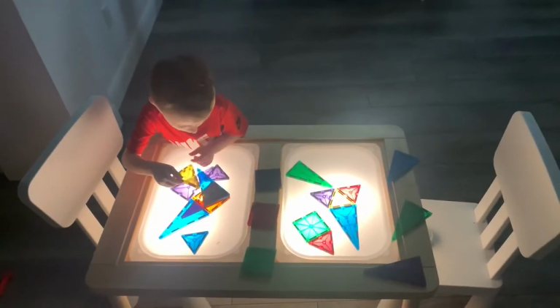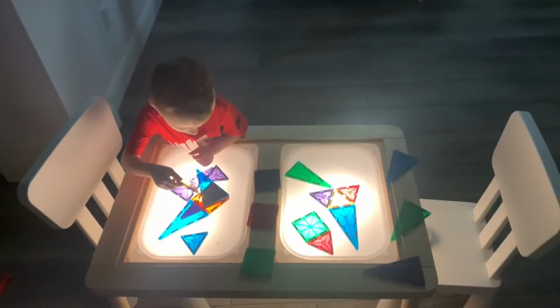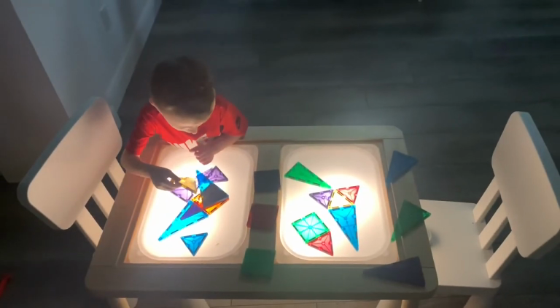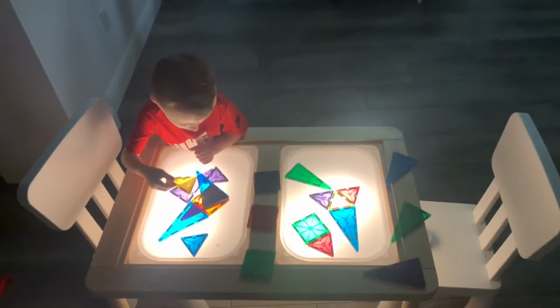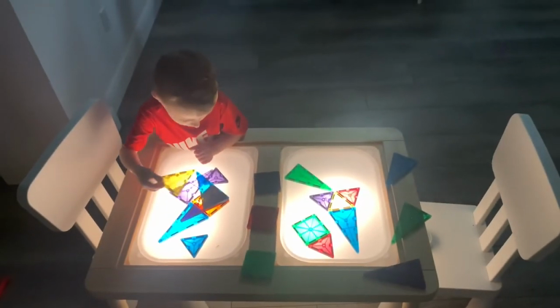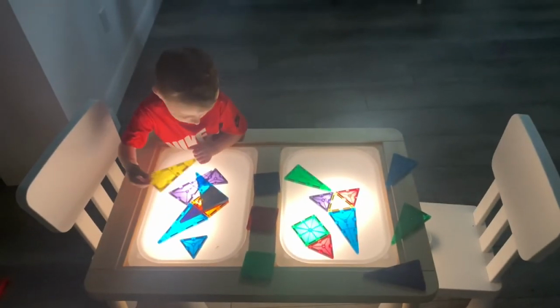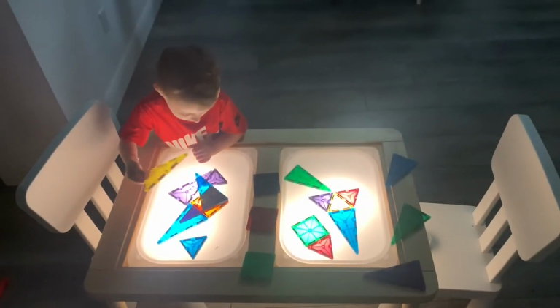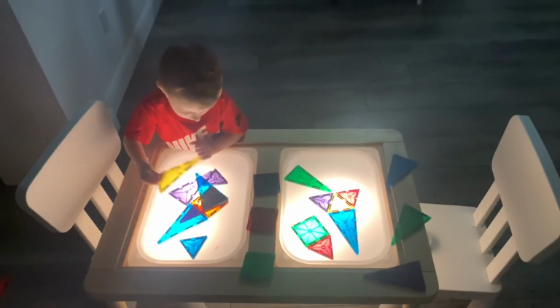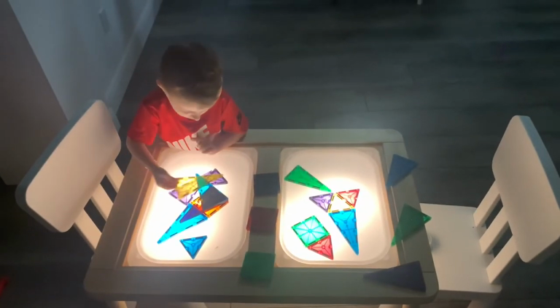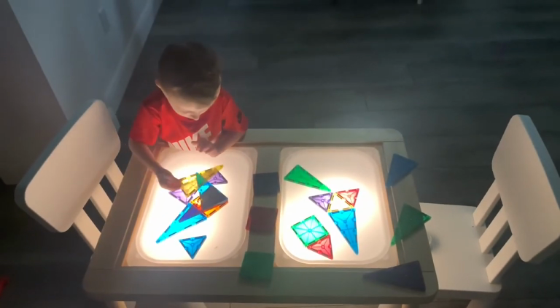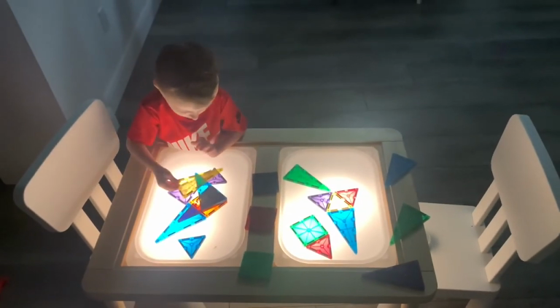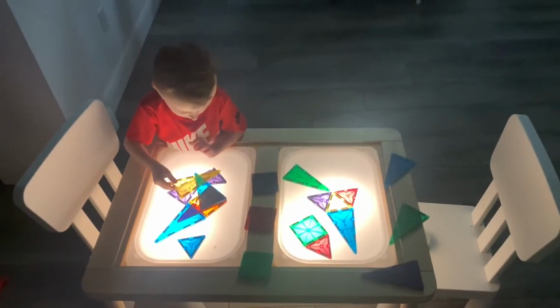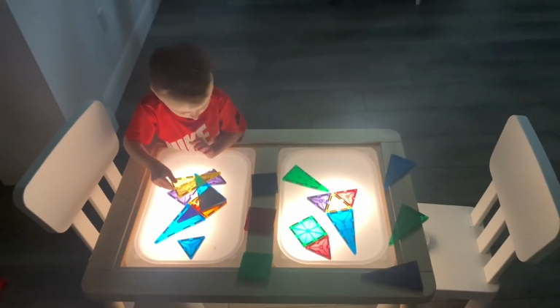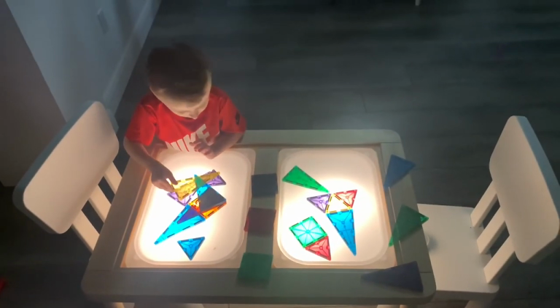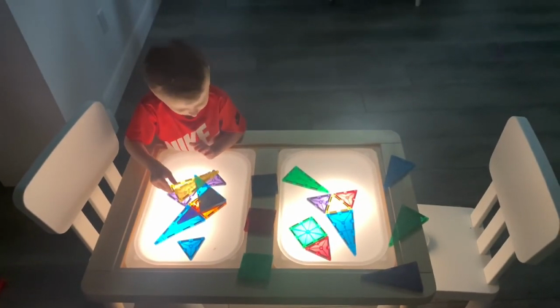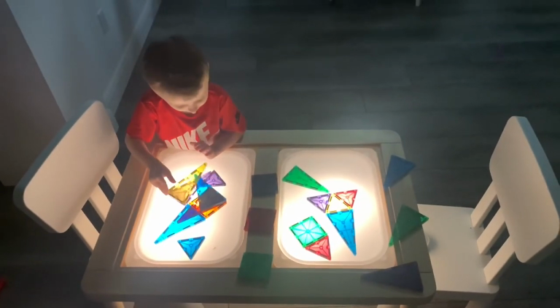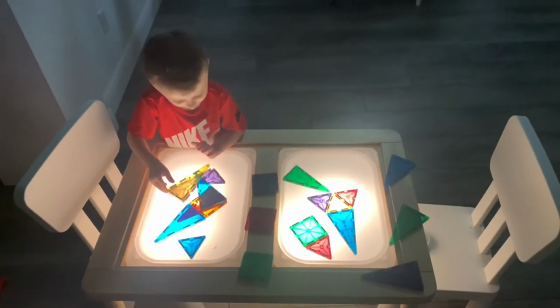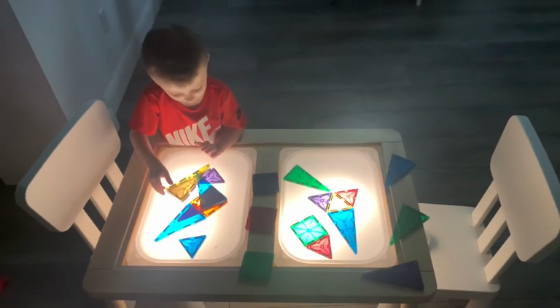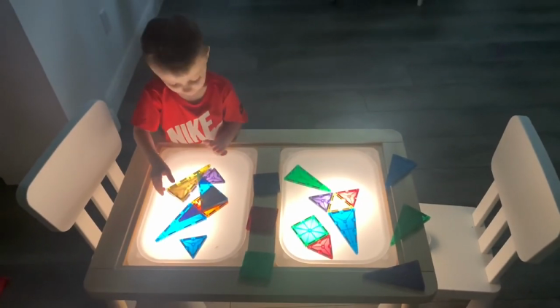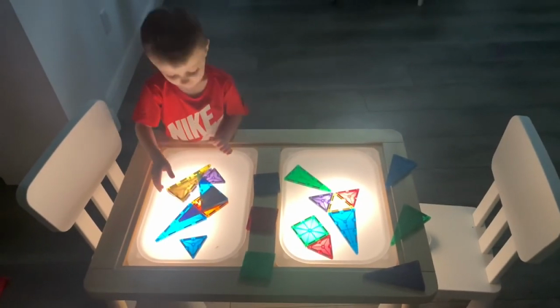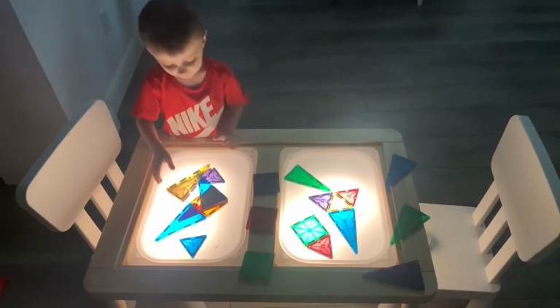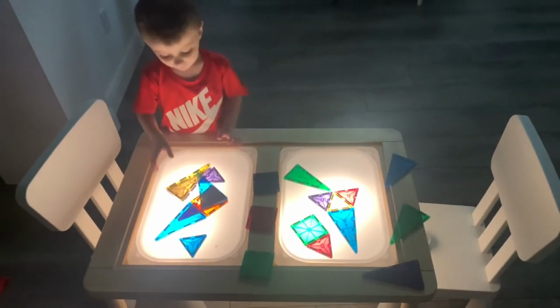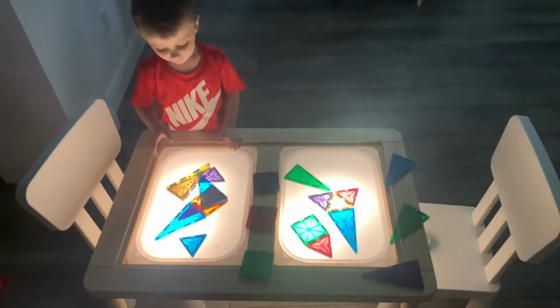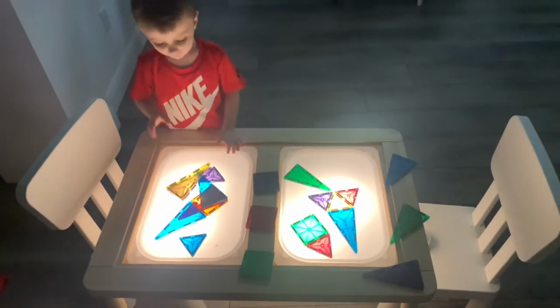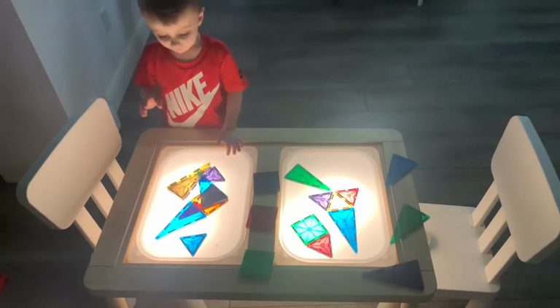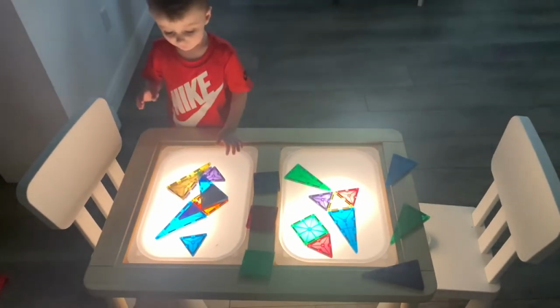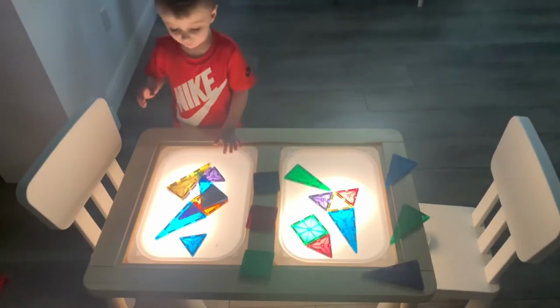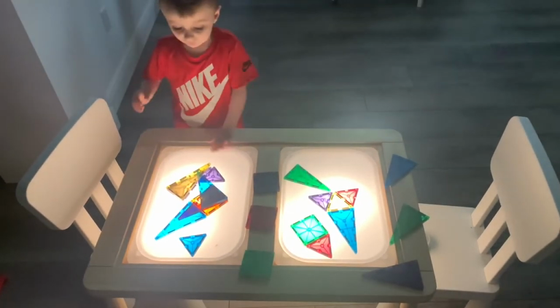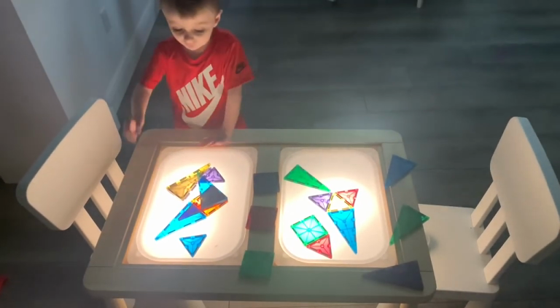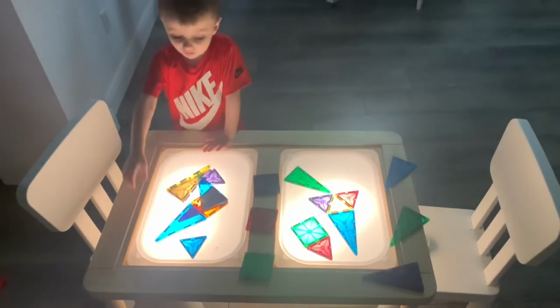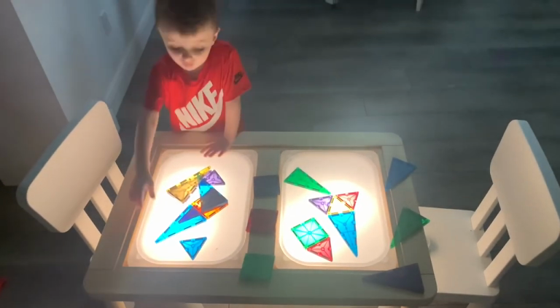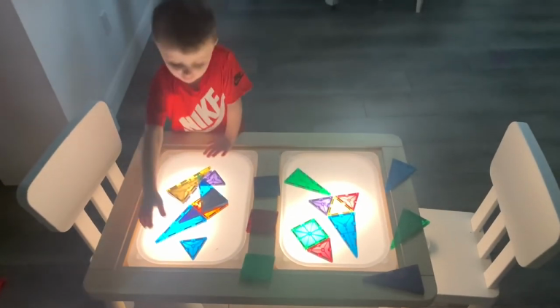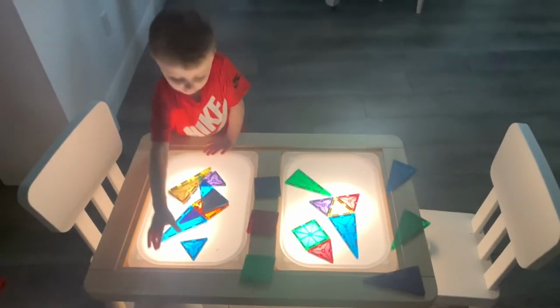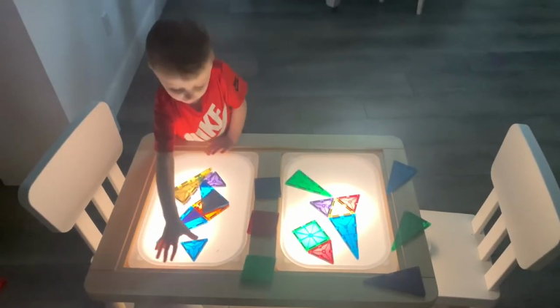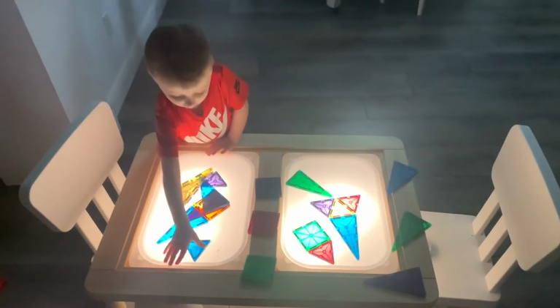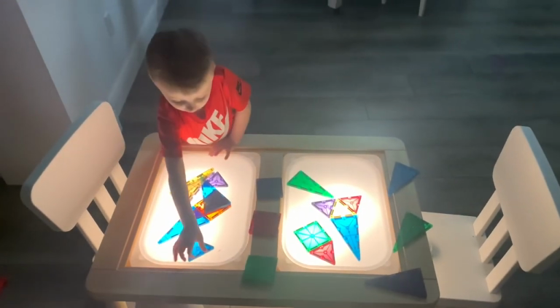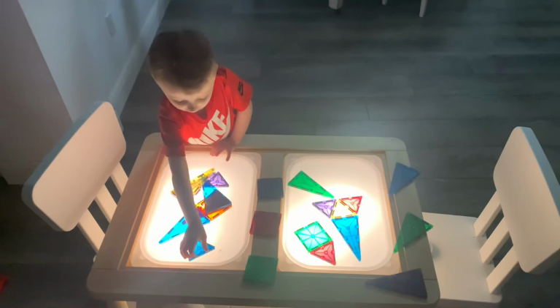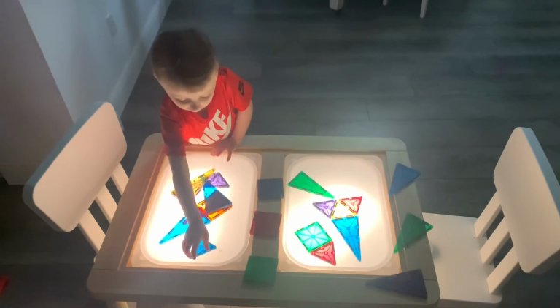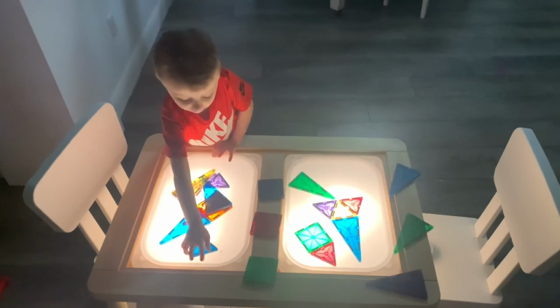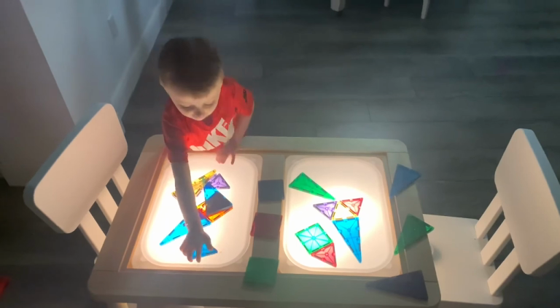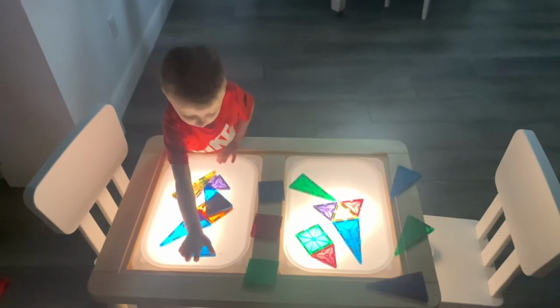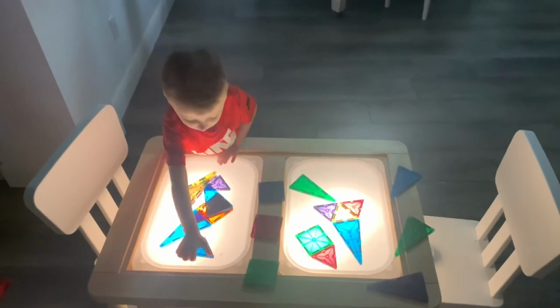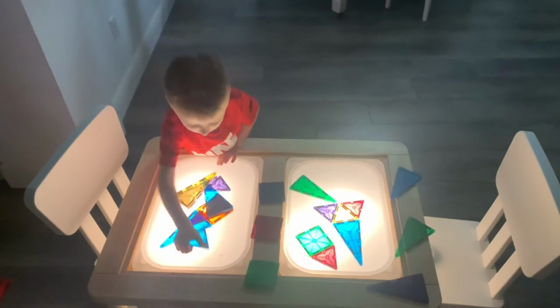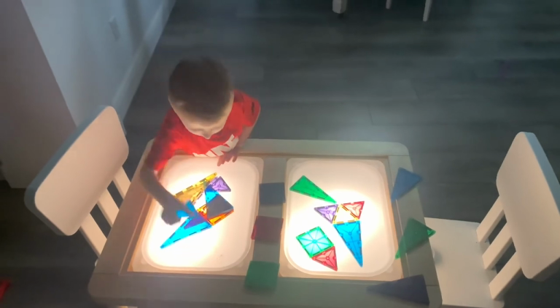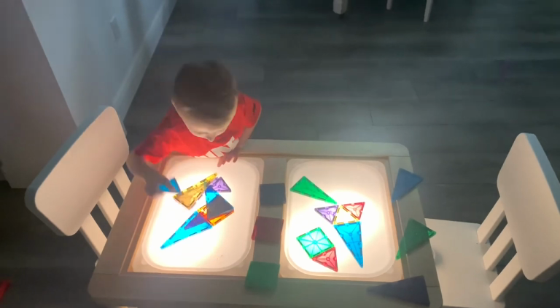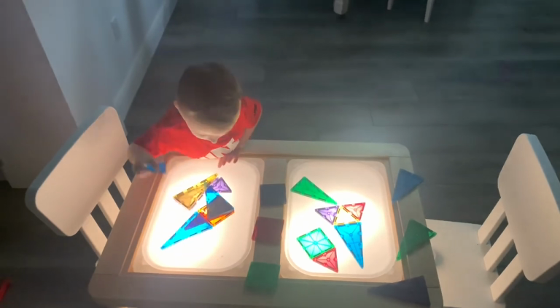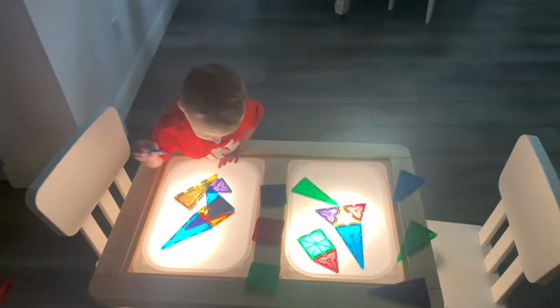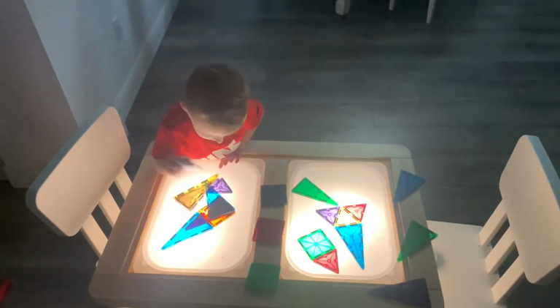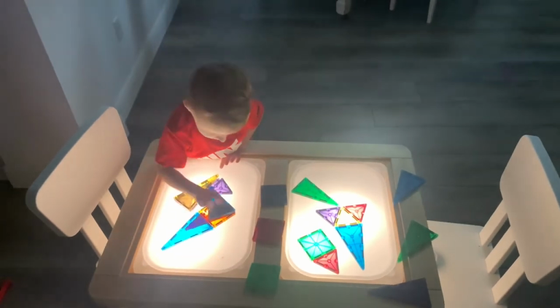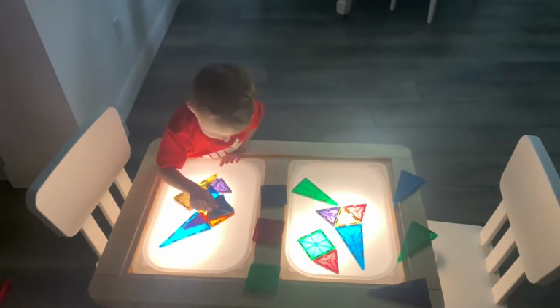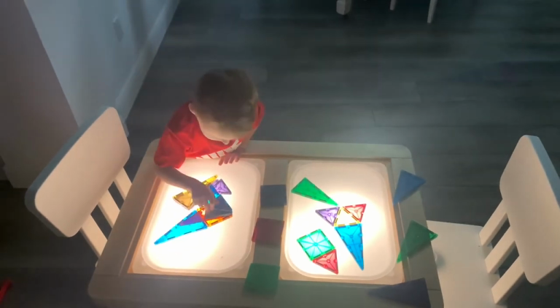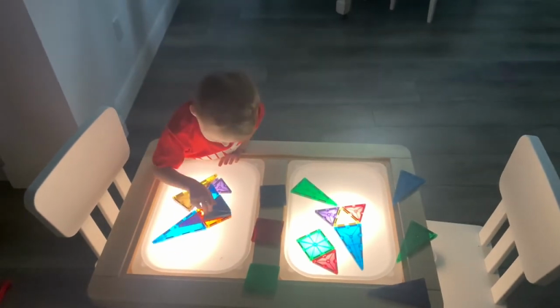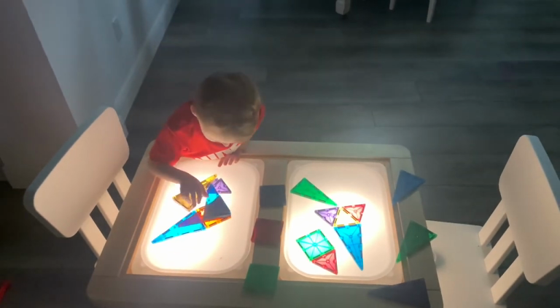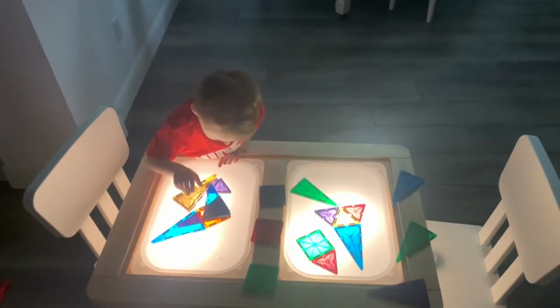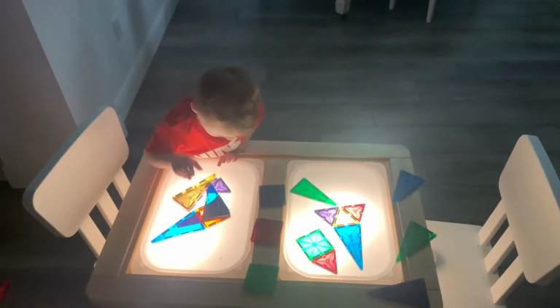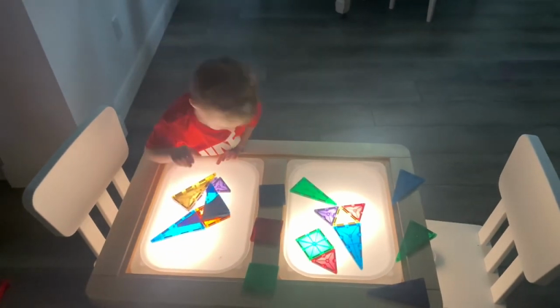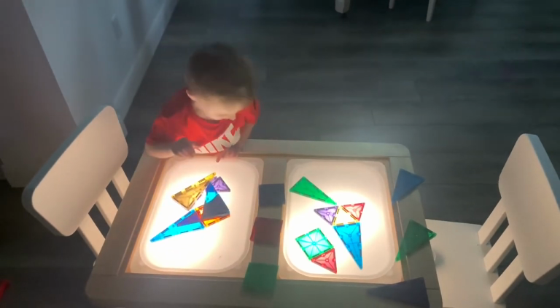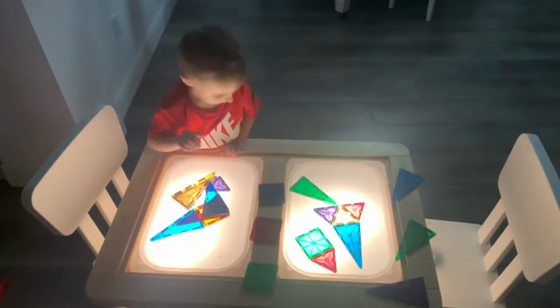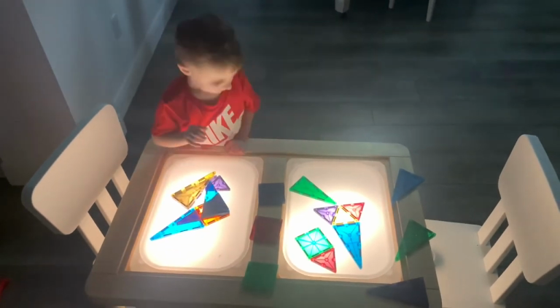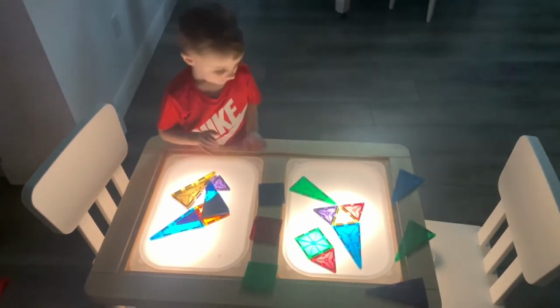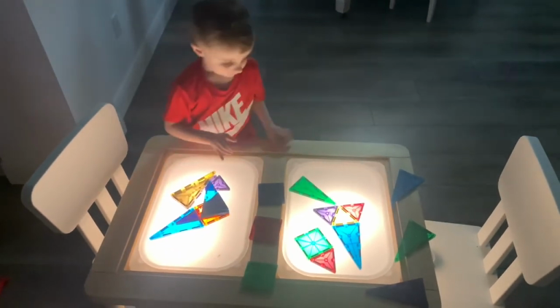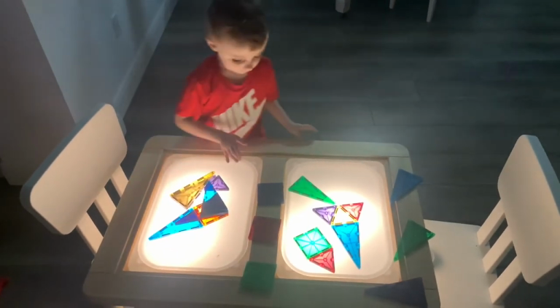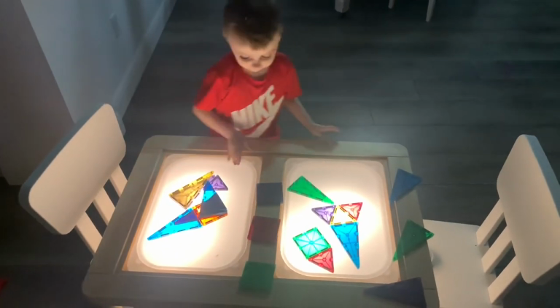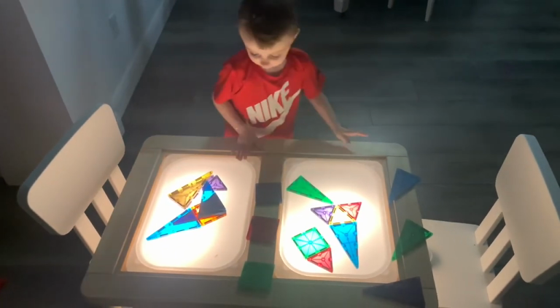Here you can see my three-year-old playing with the magnet tiles and really loving the new light. For more hacks, follow me at this channel.